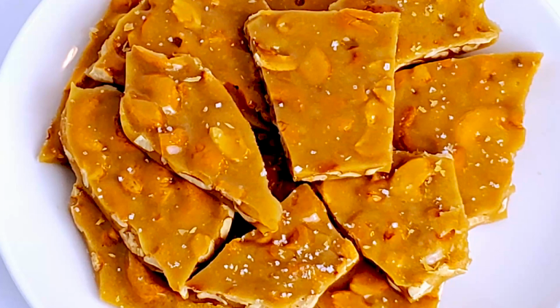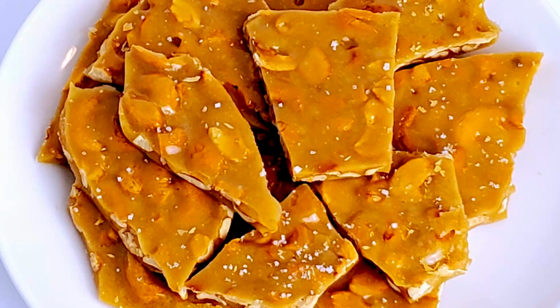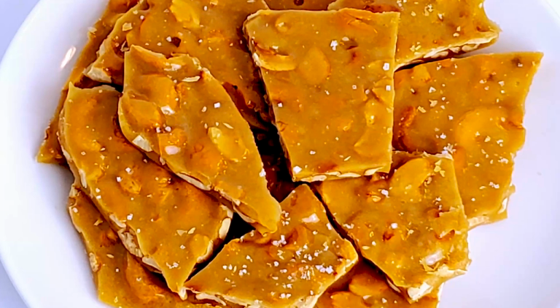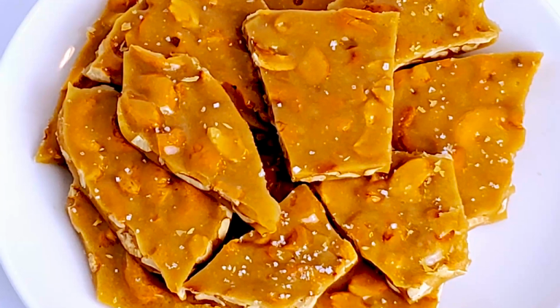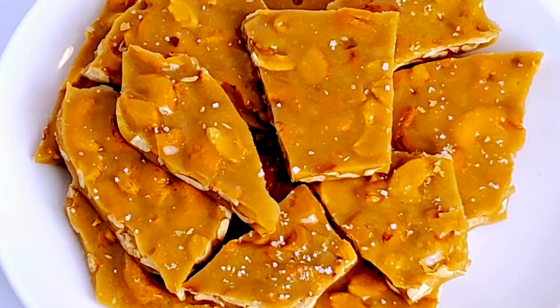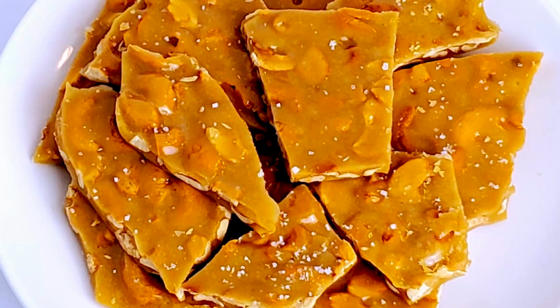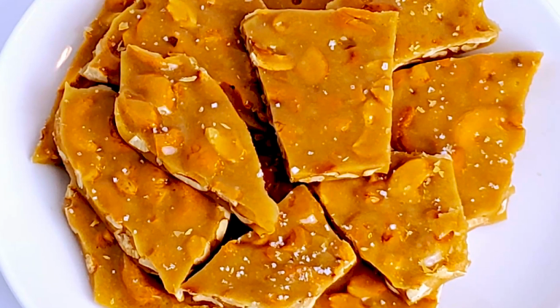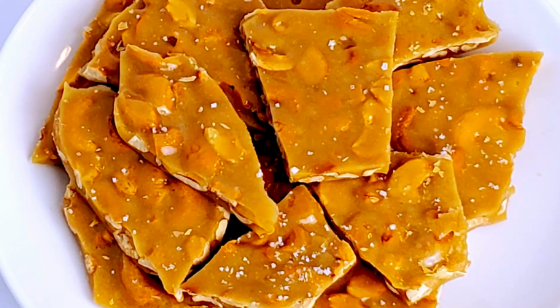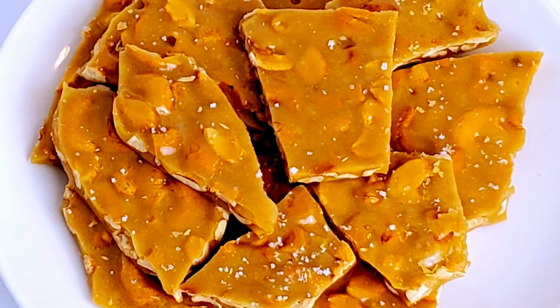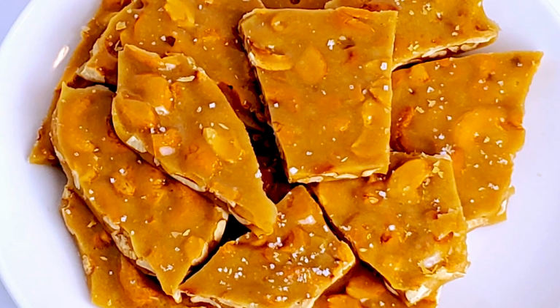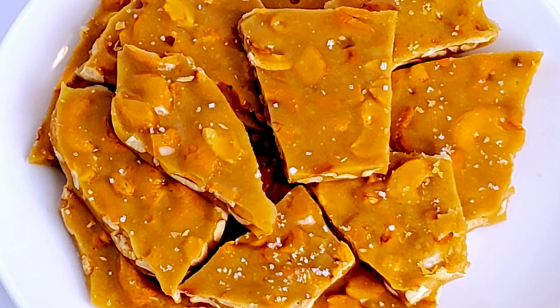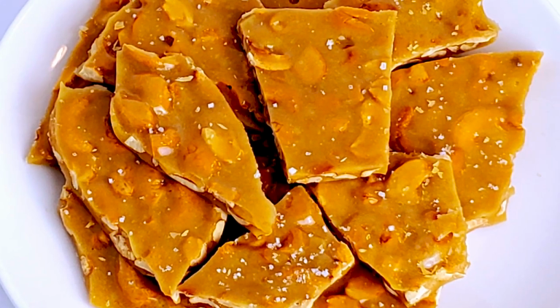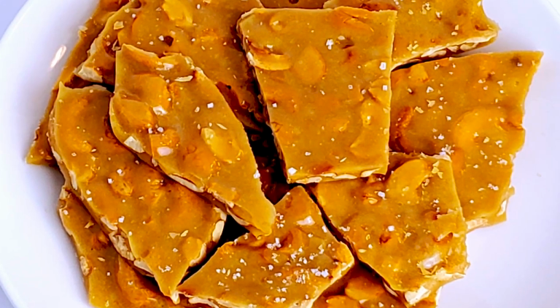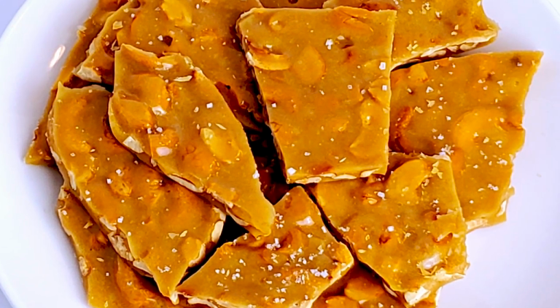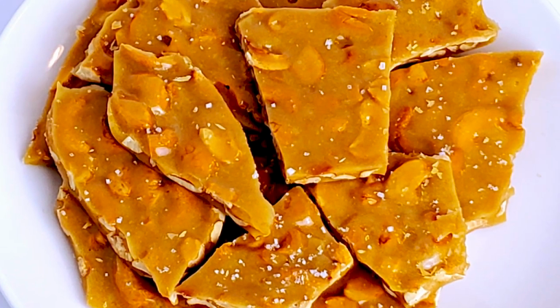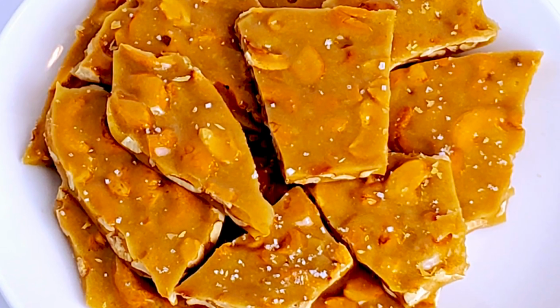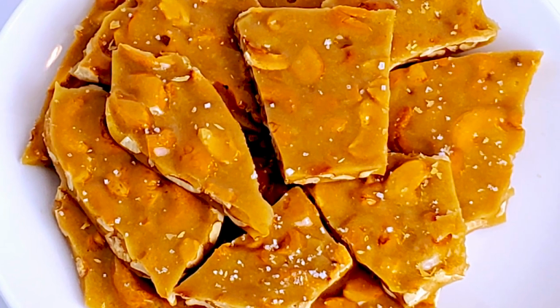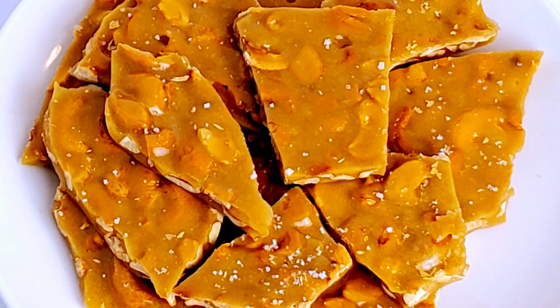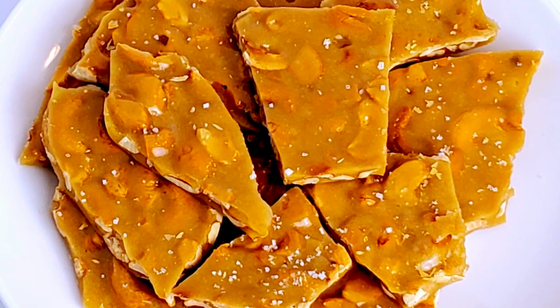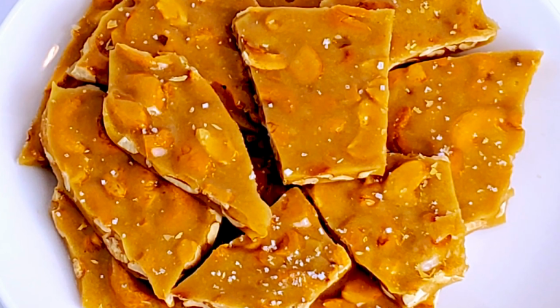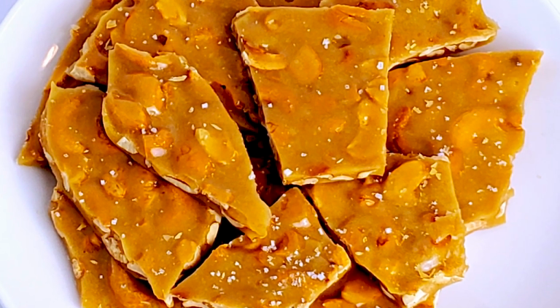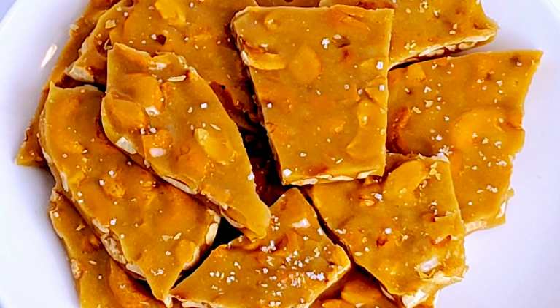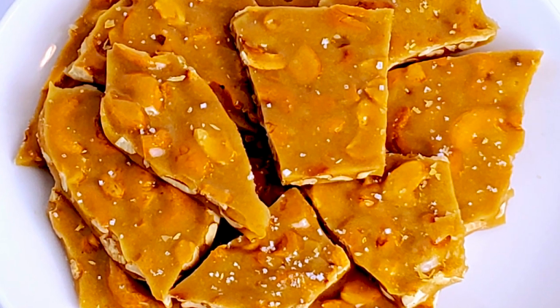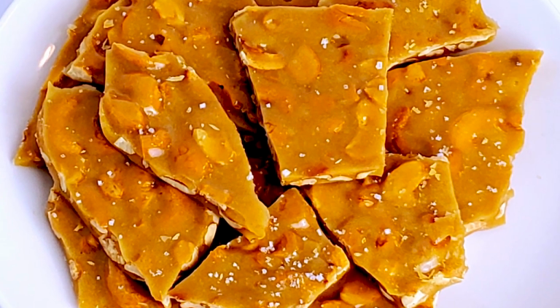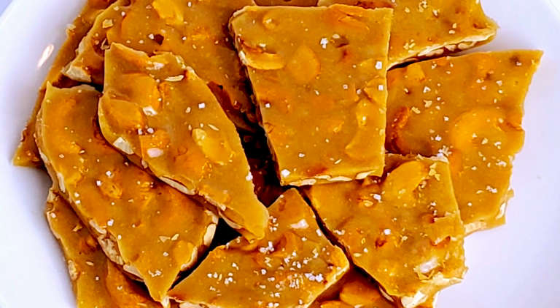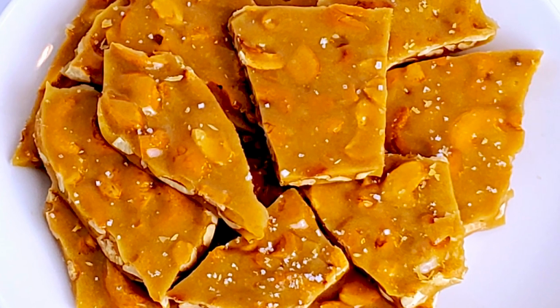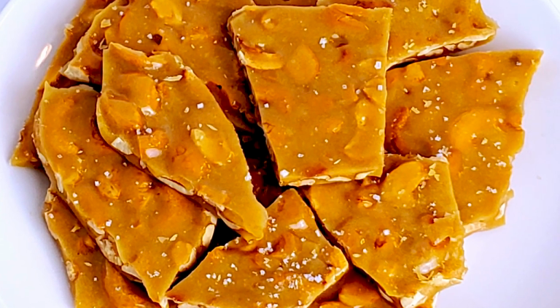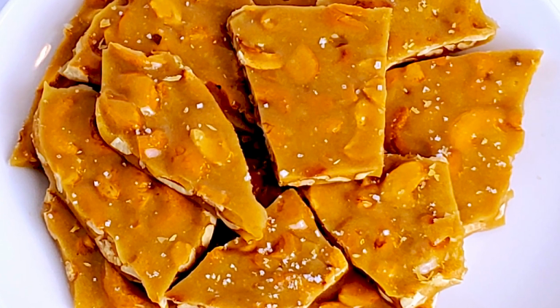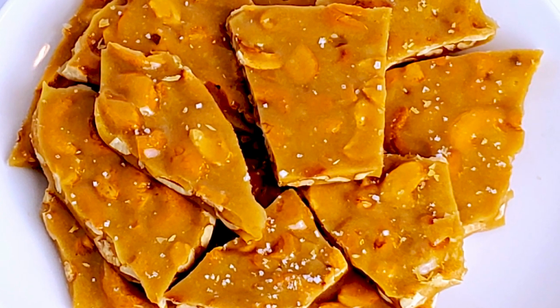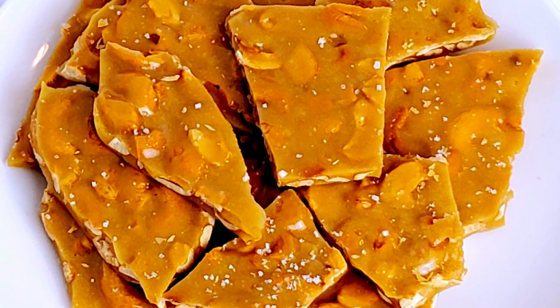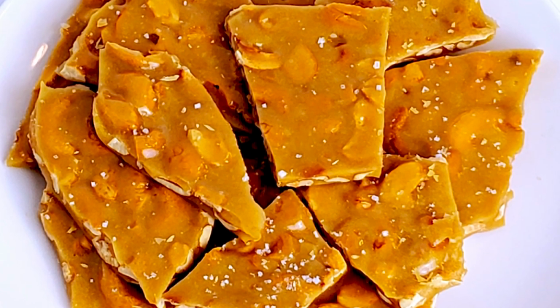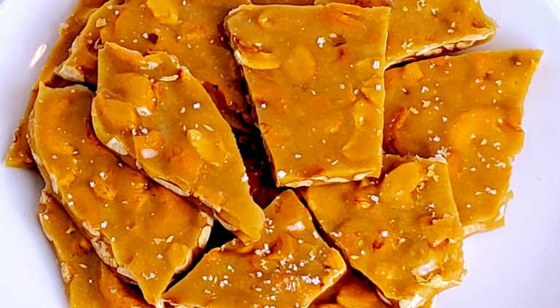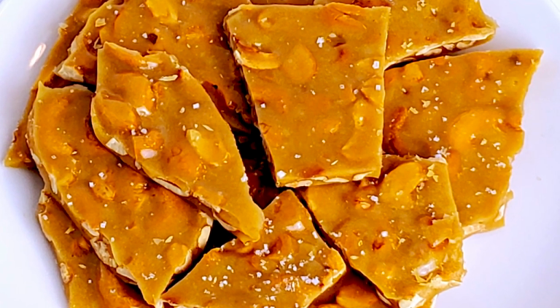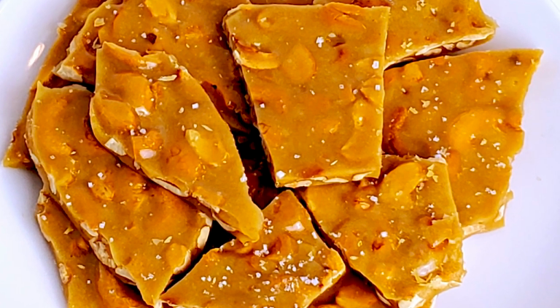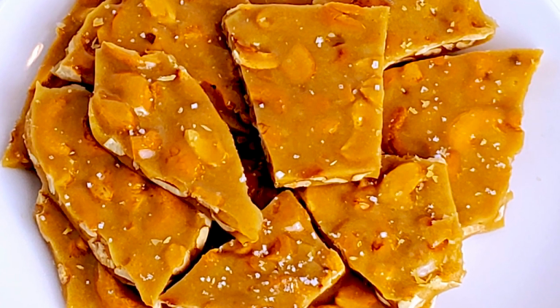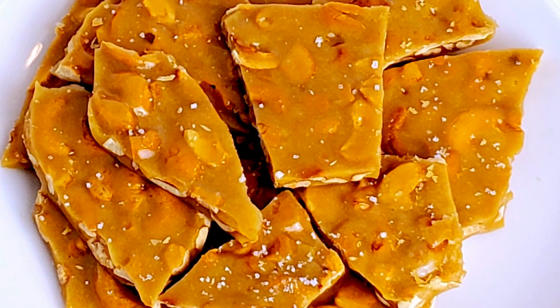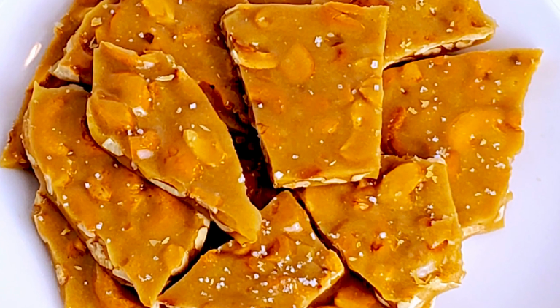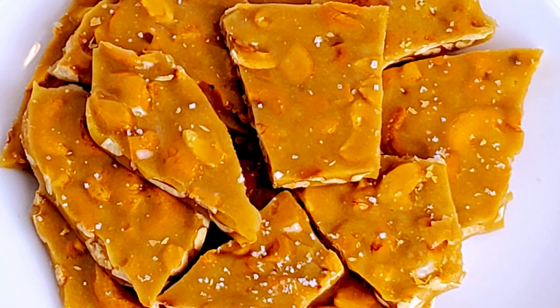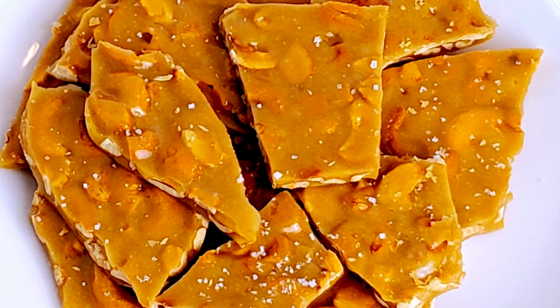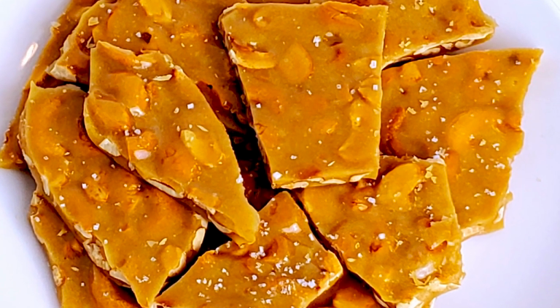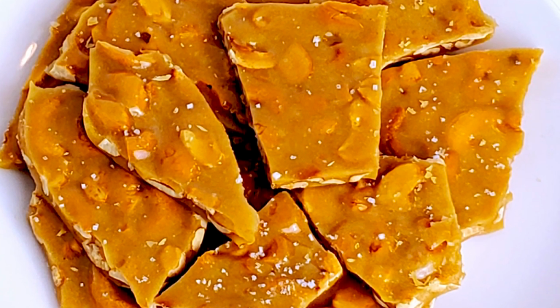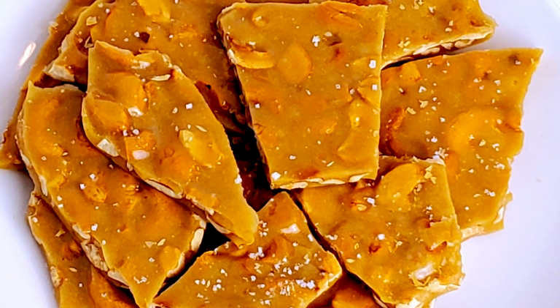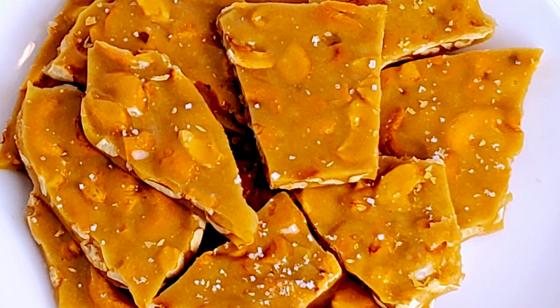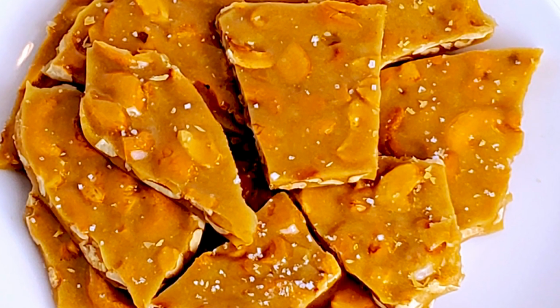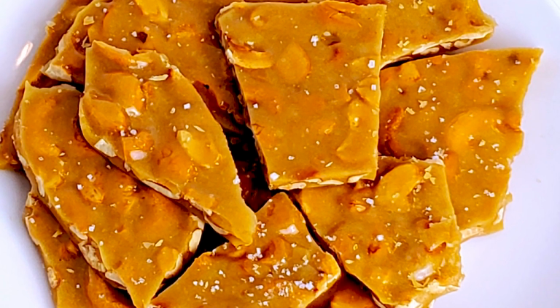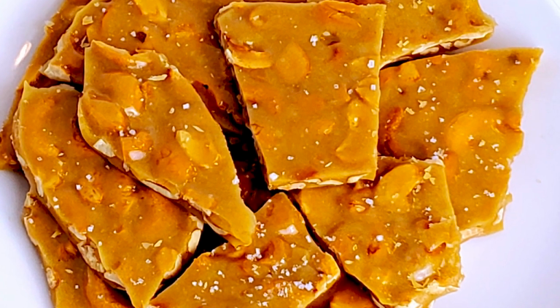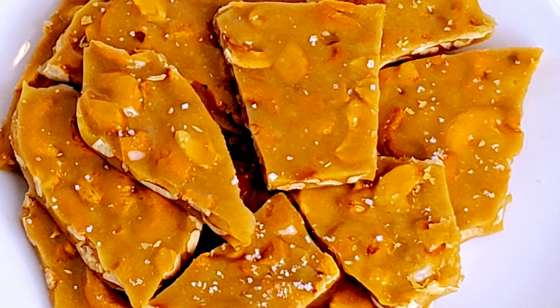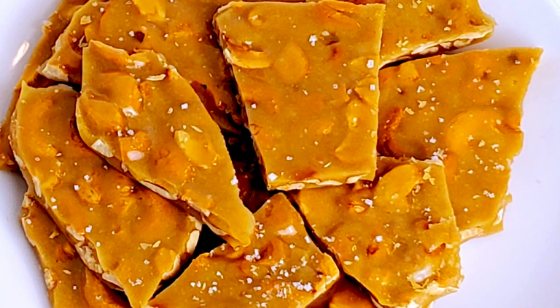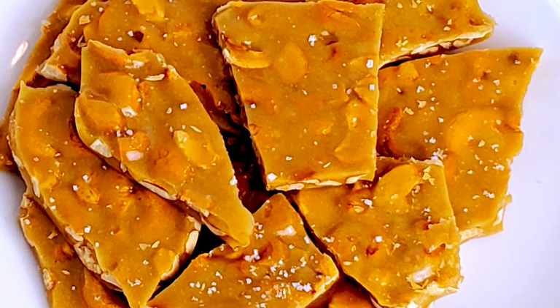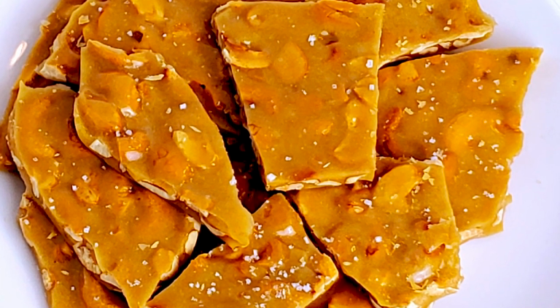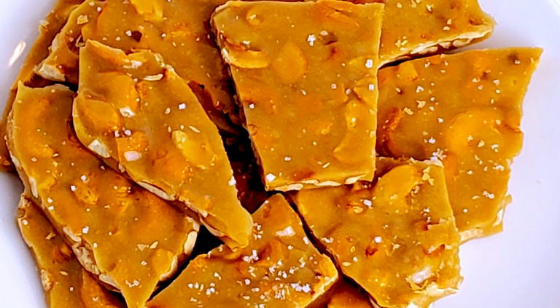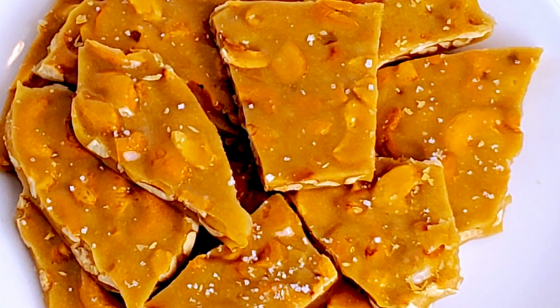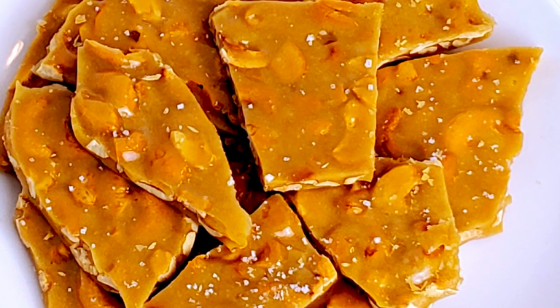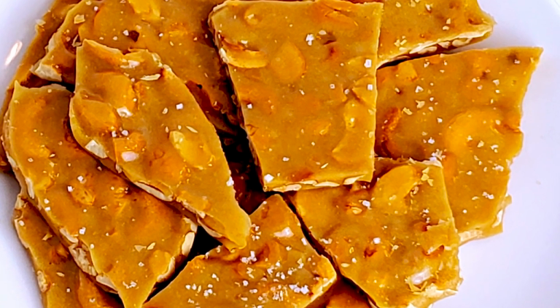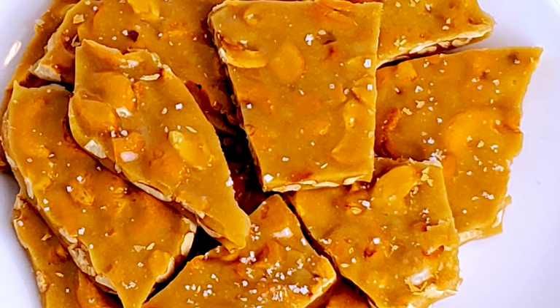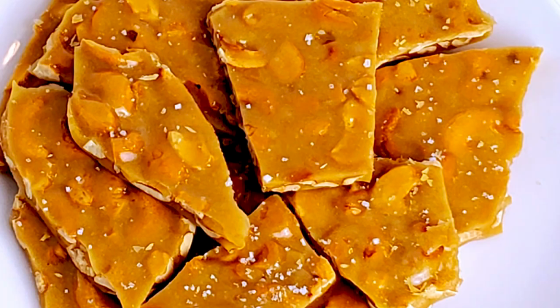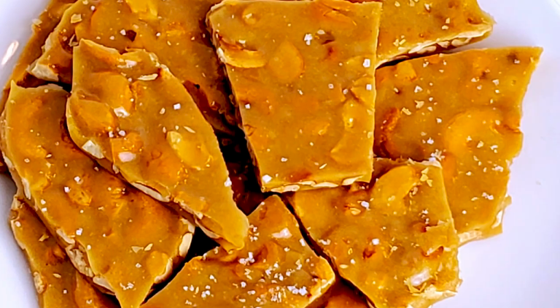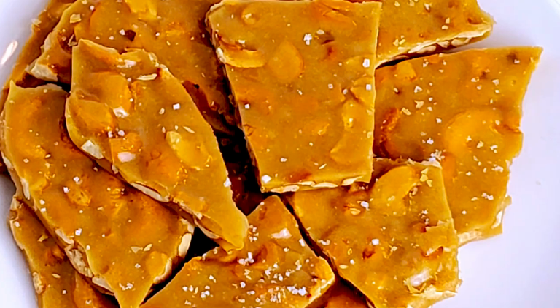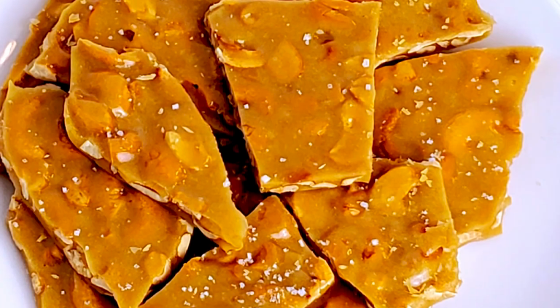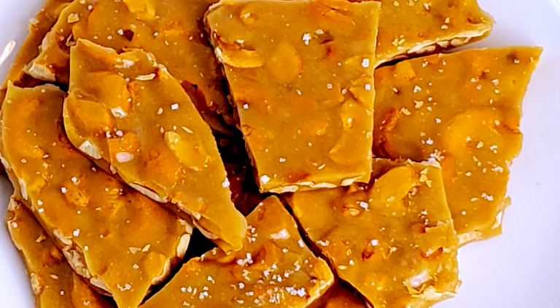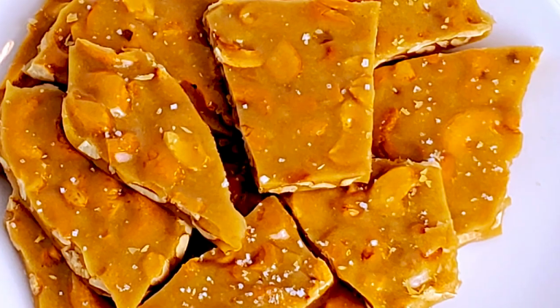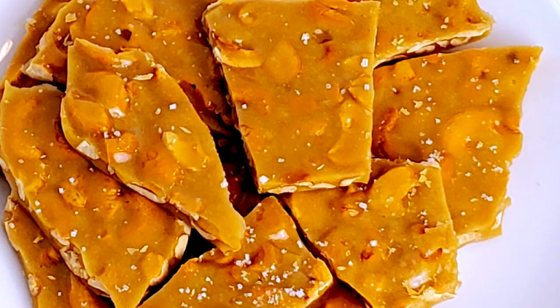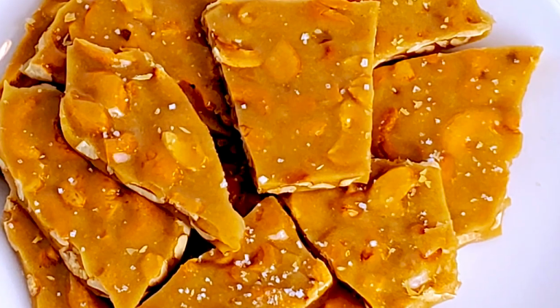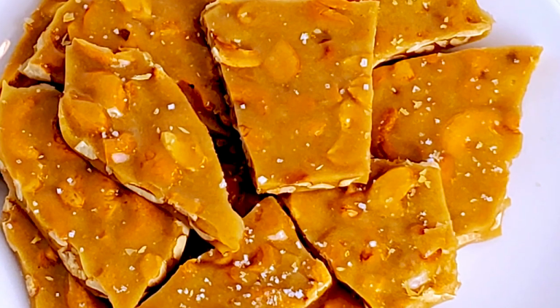Tonight I'm going to show you everything you need to make a super delicious, super easy cashew brittle. Stick around.